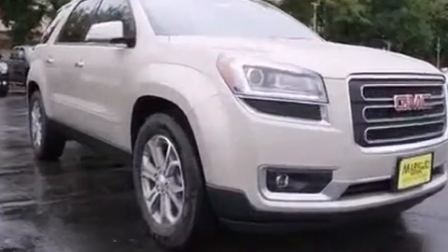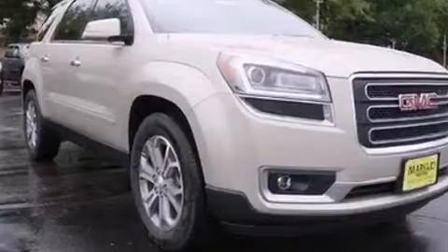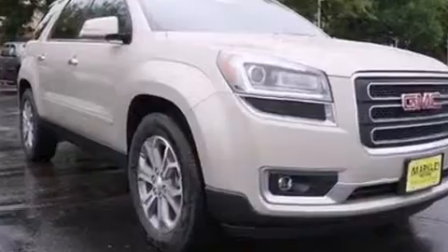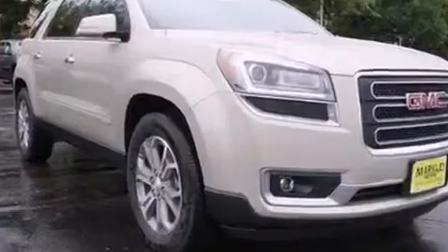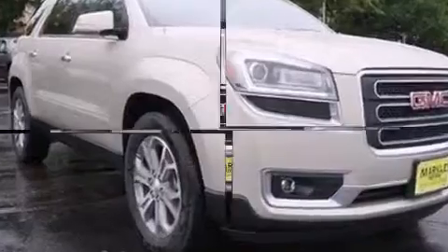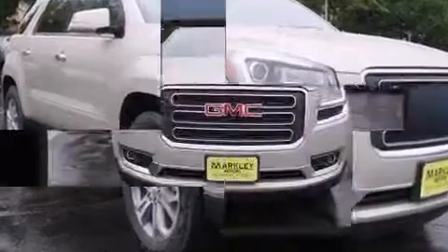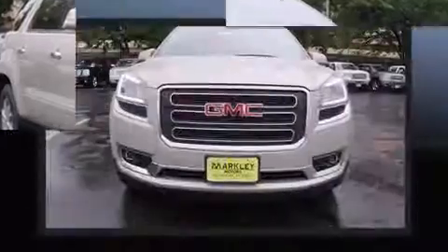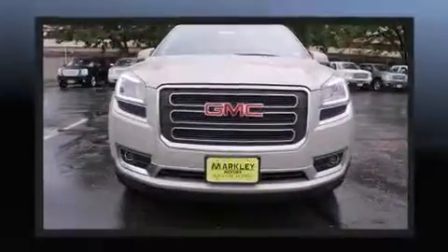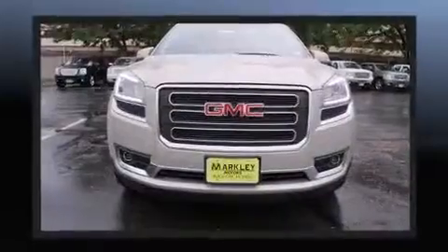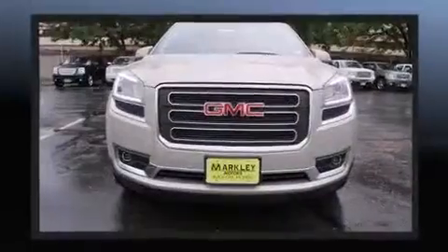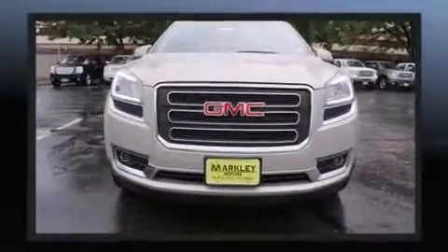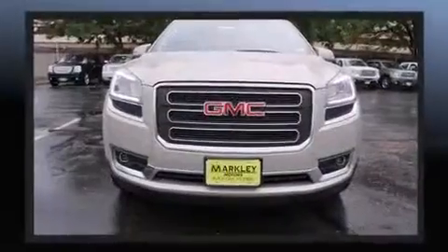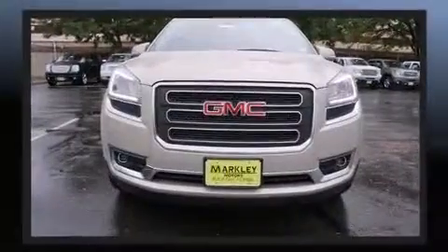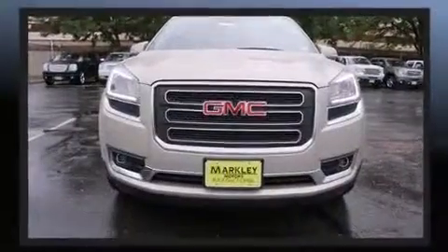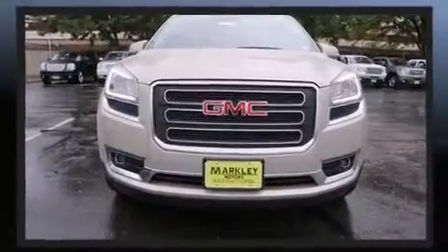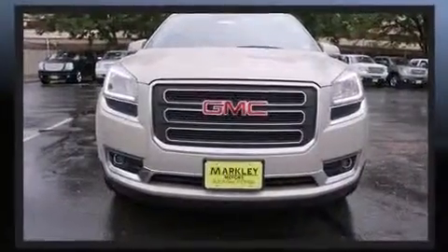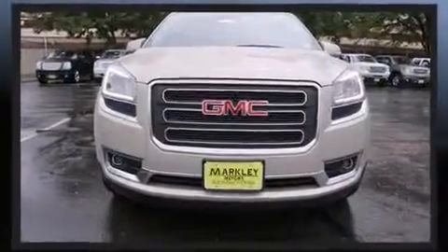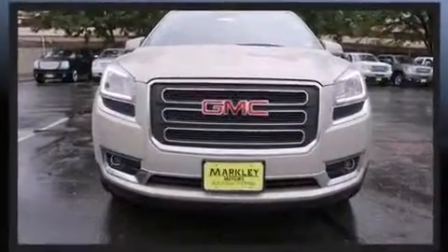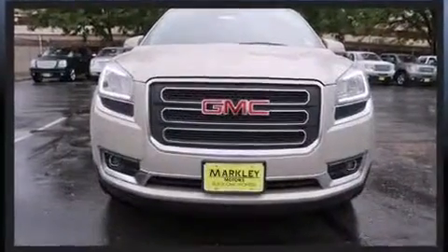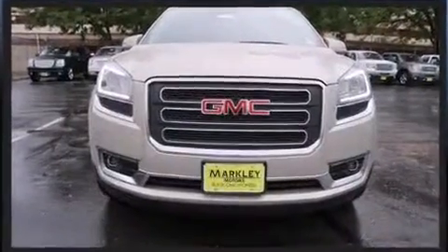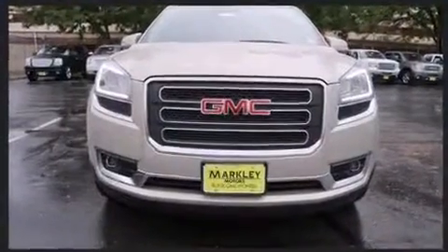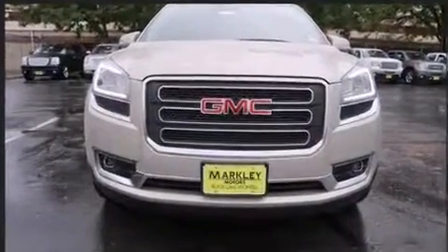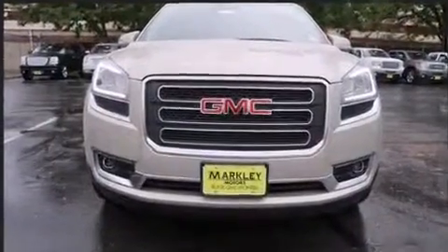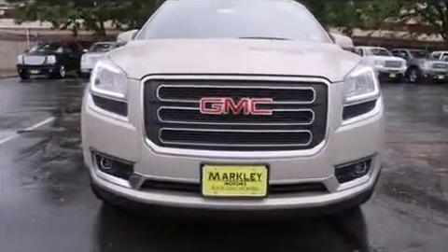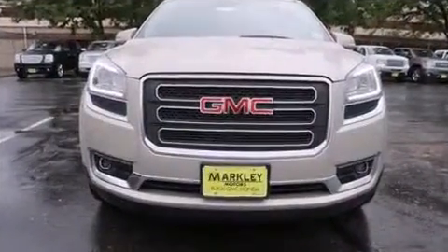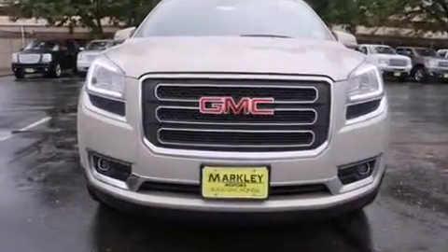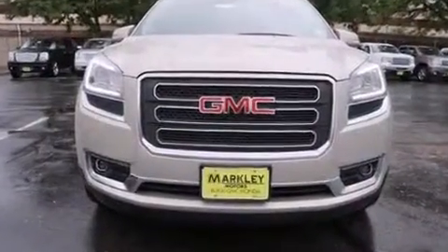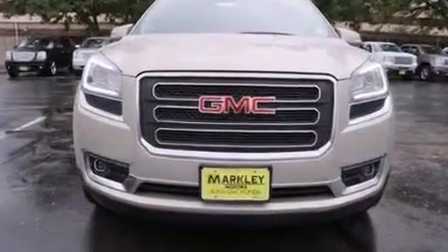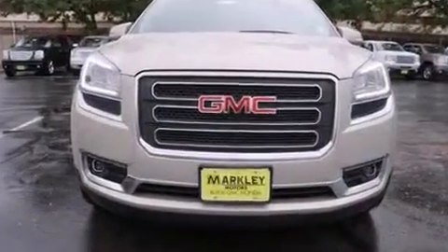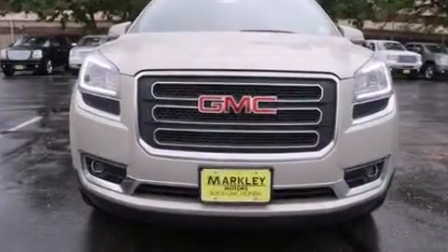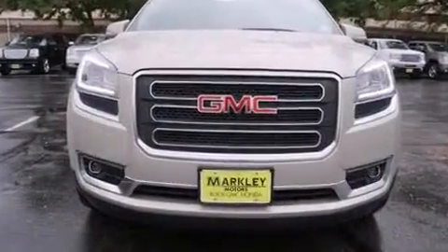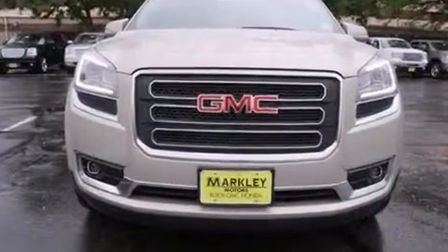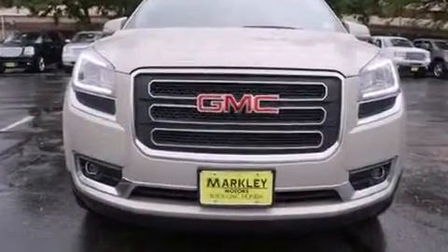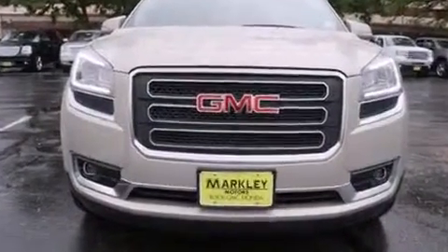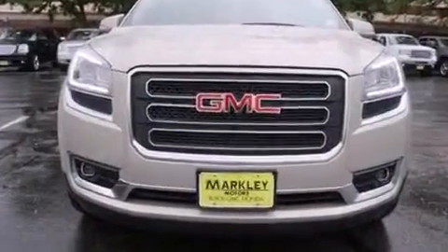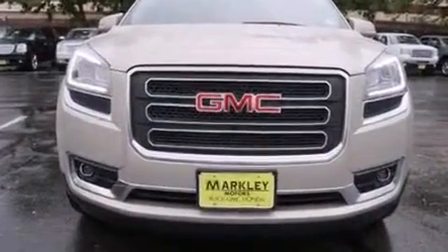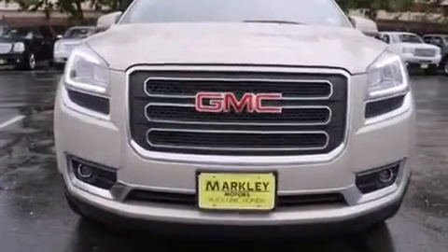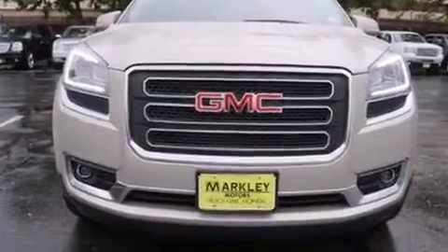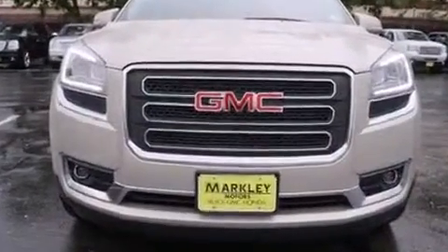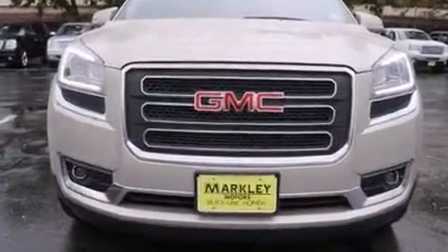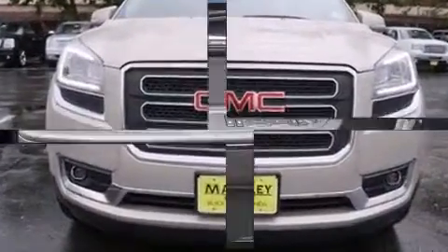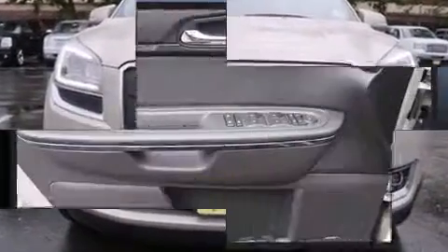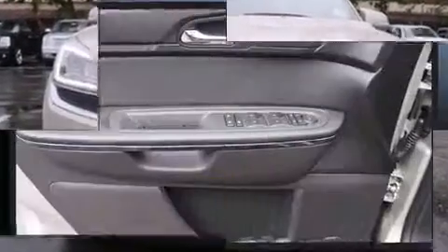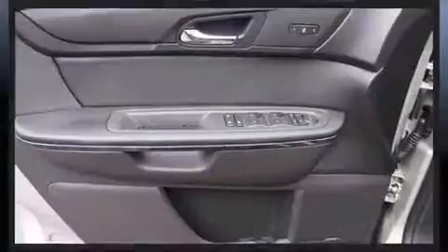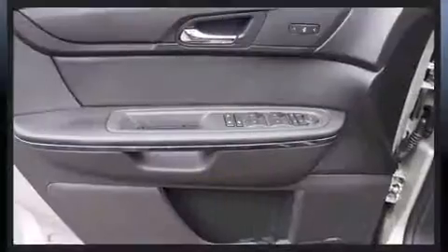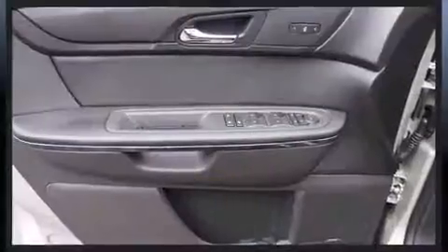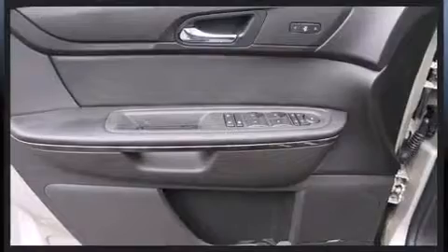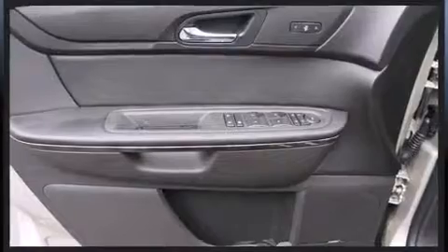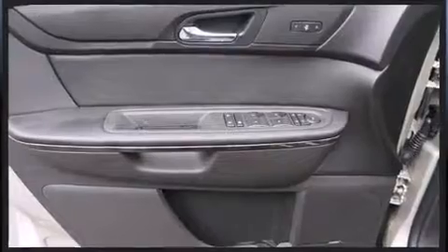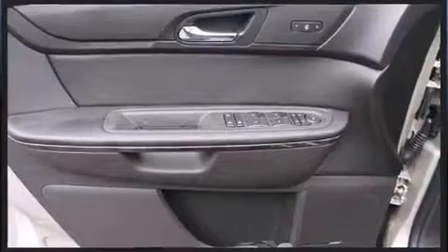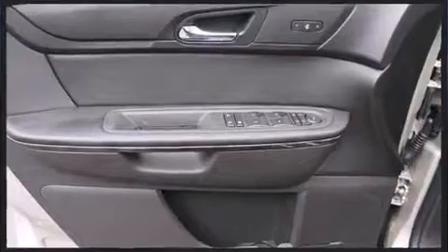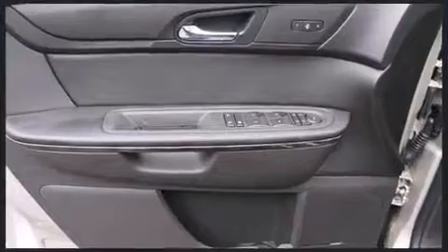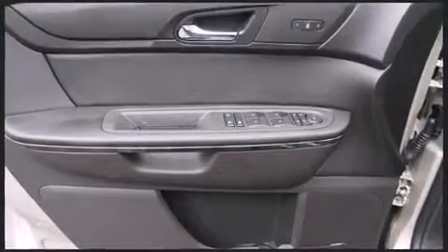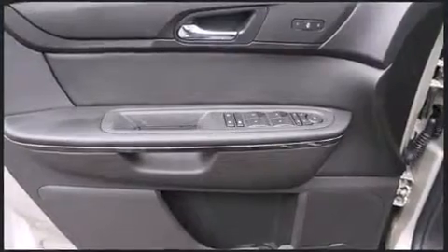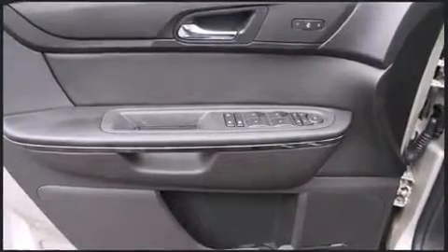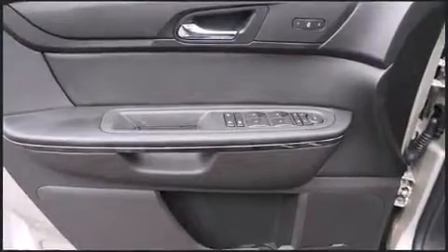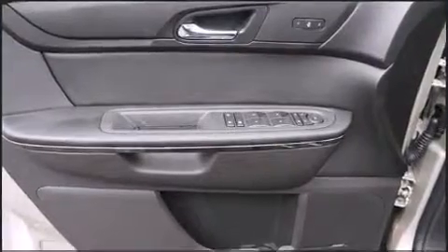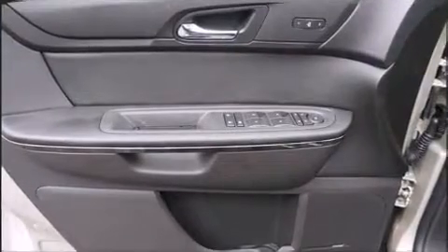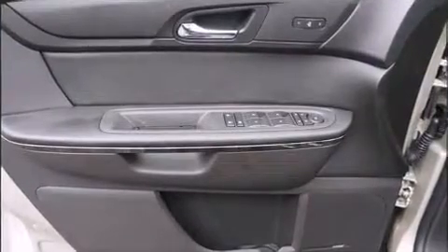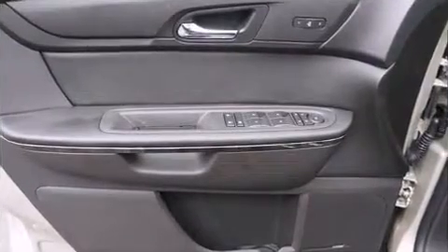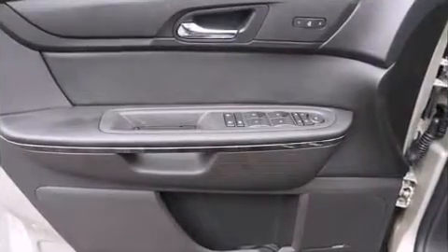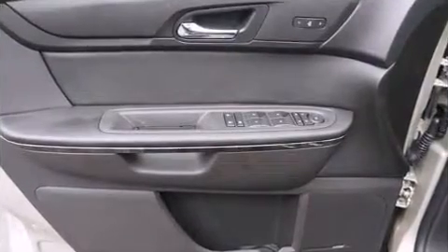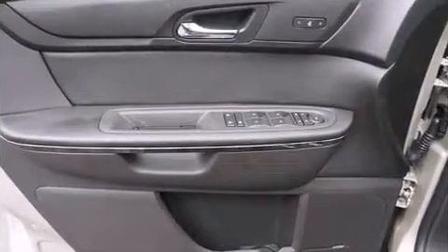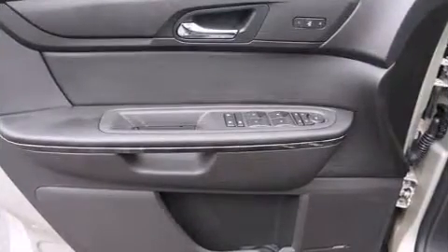It includes power seats, a blind spot monitoring system, automatic dimming door mirrors, and remote keyless entry.